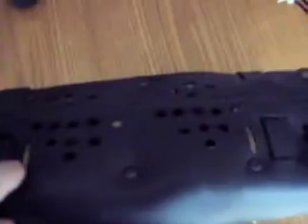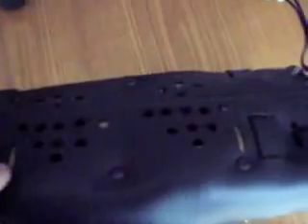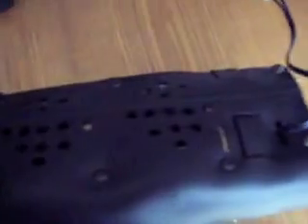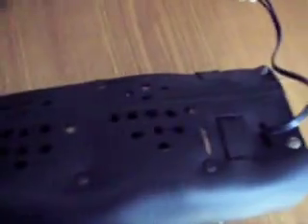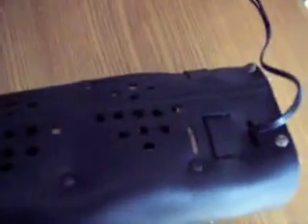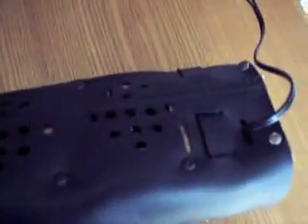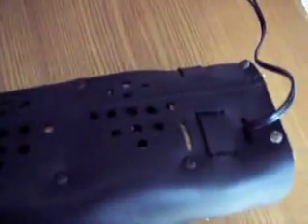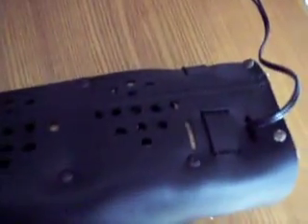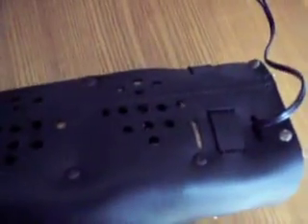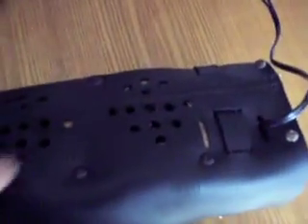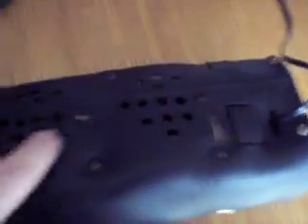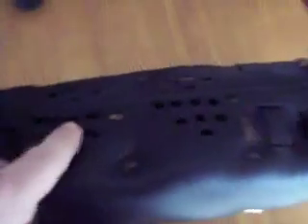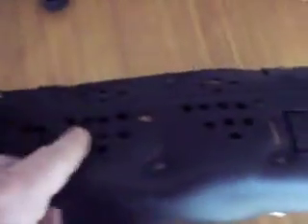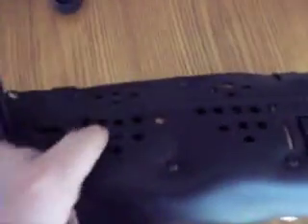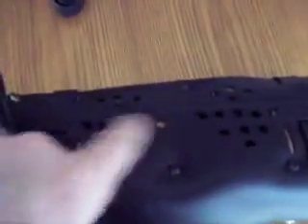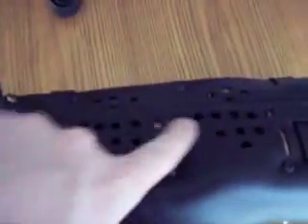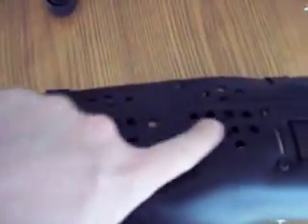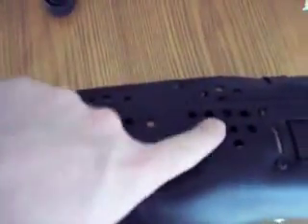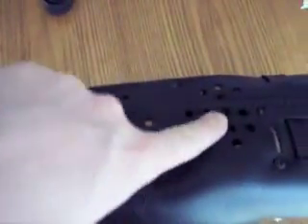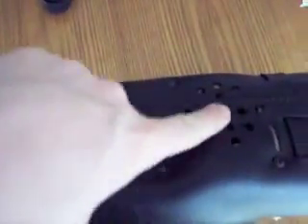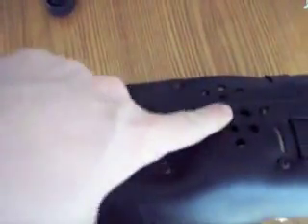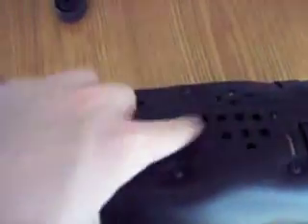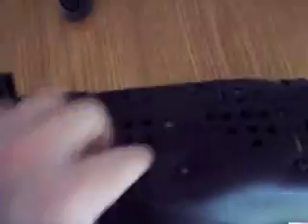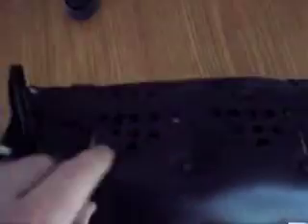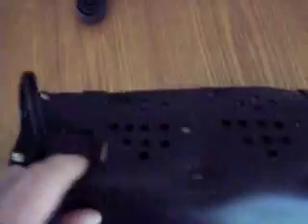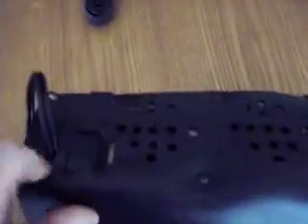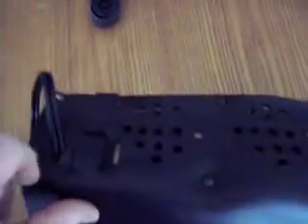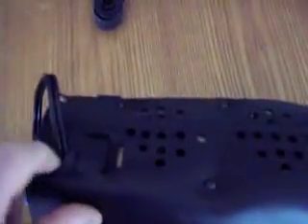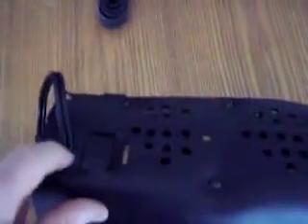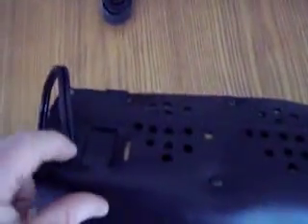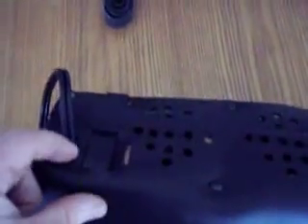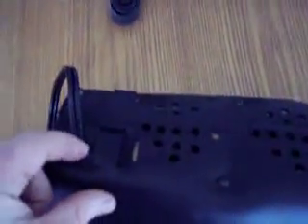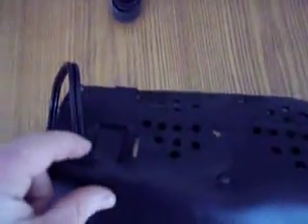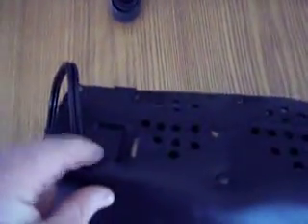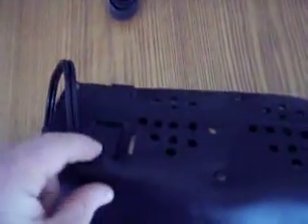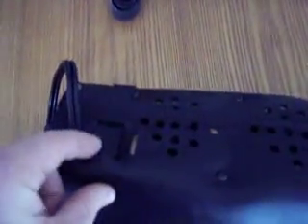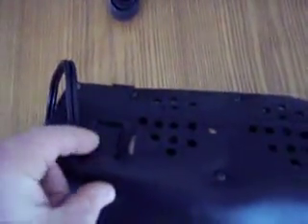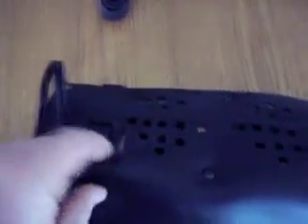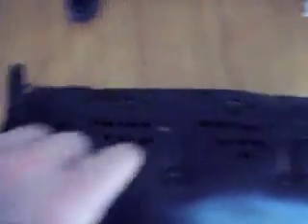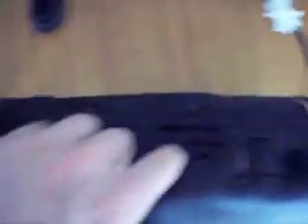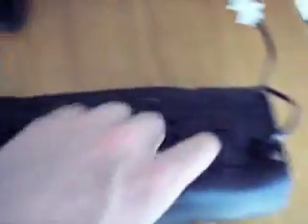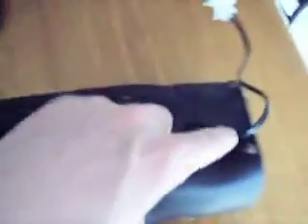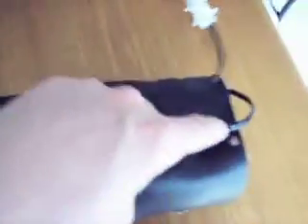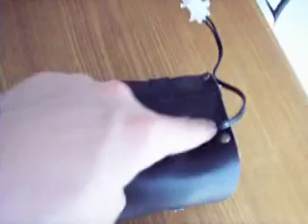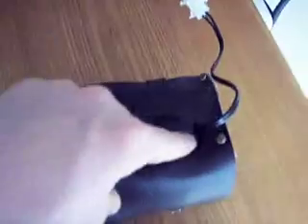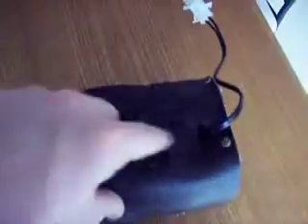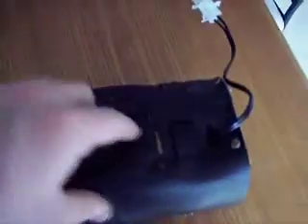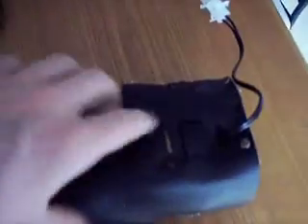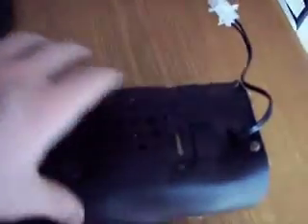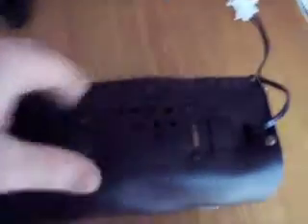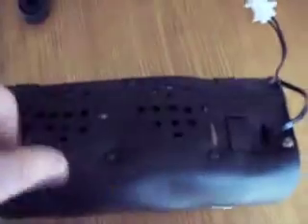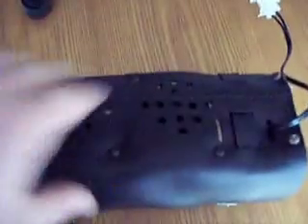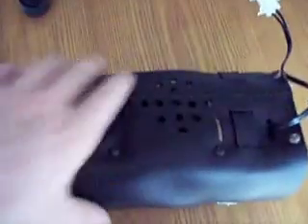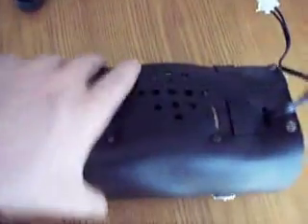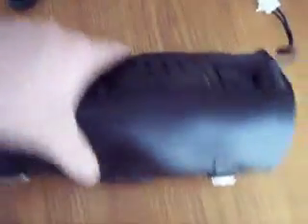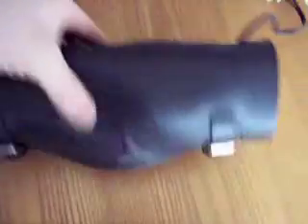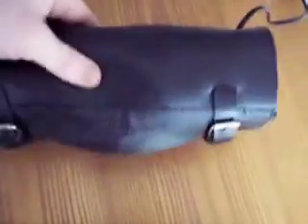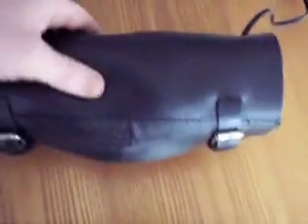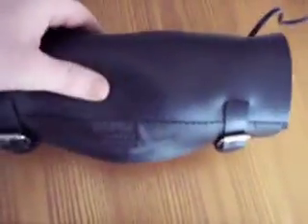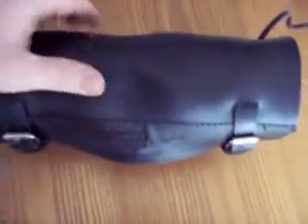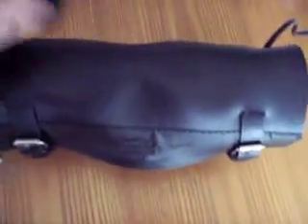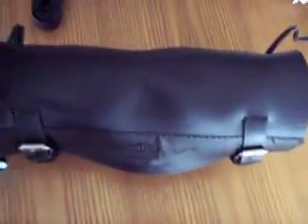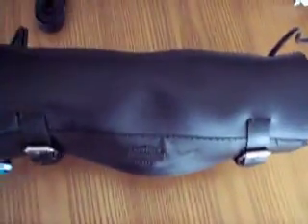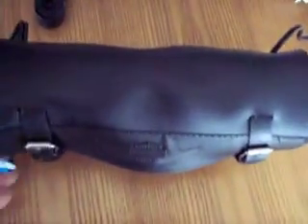You'll notice the back of the bag is all perforated to allow the sound to come through. The wire strap hooks through here and hooks through here — you can run it around your risers.